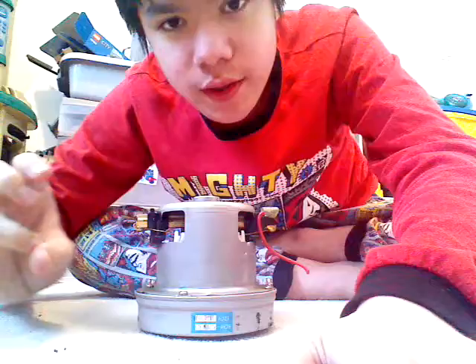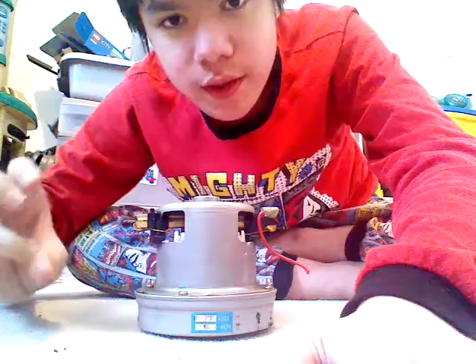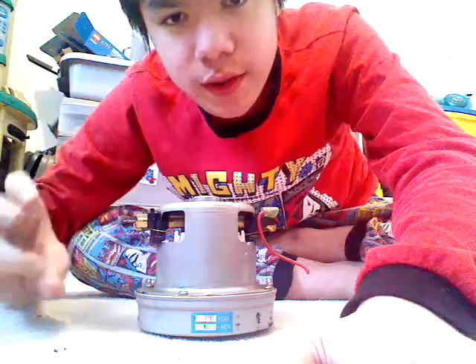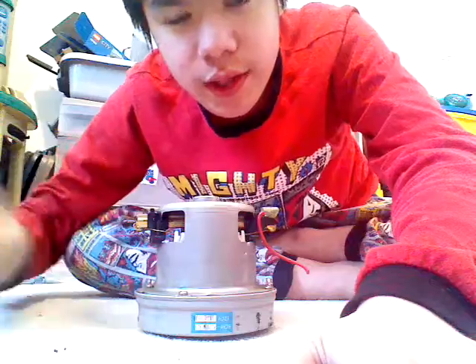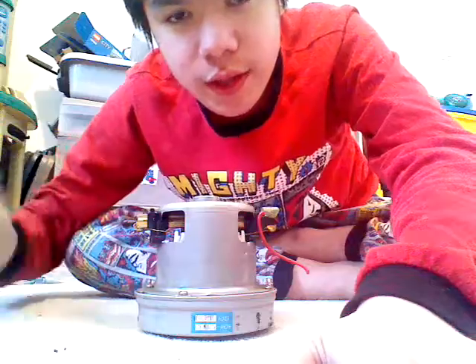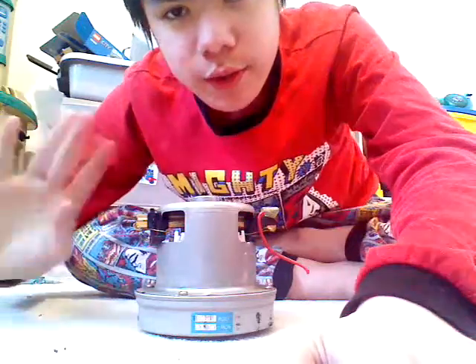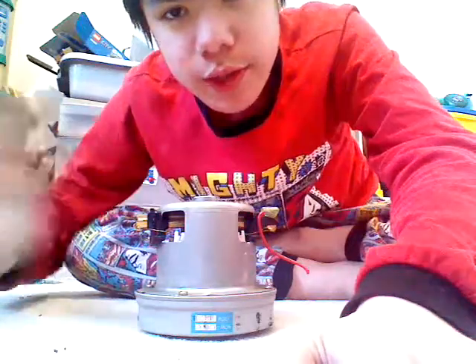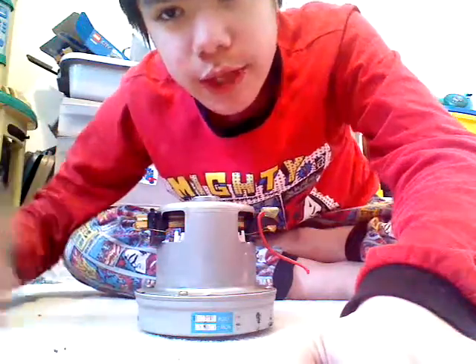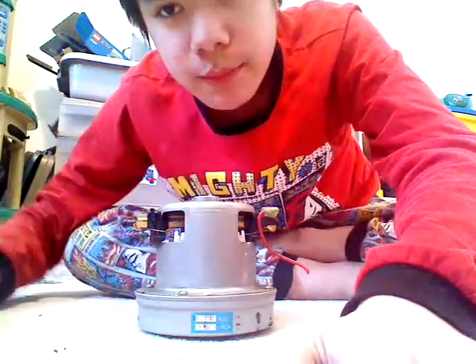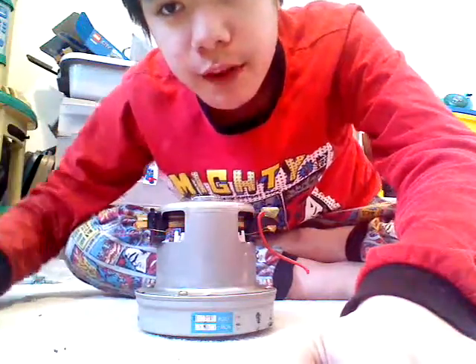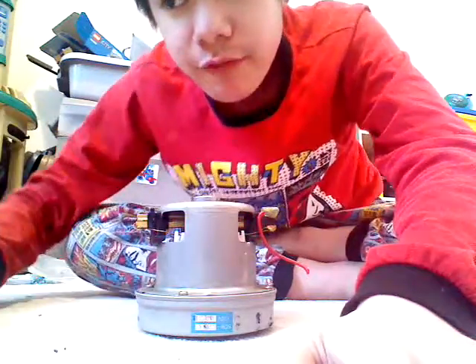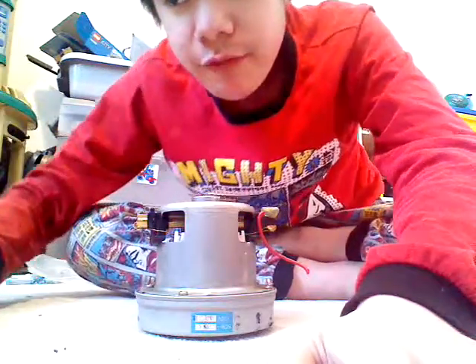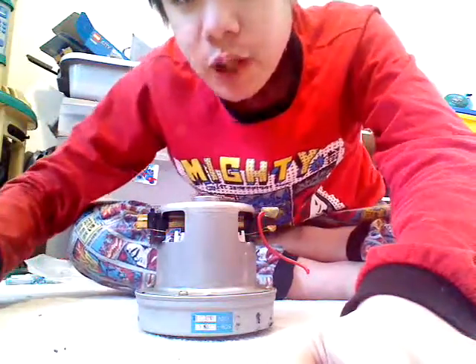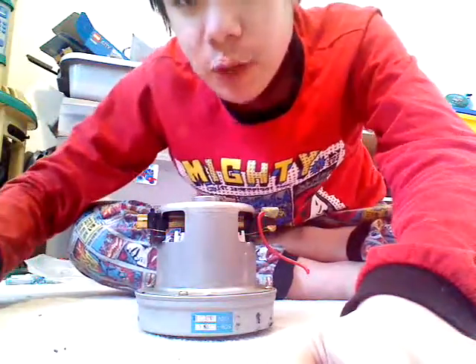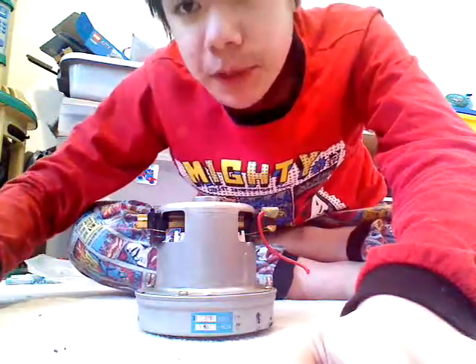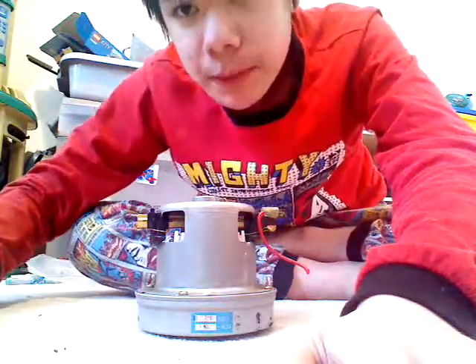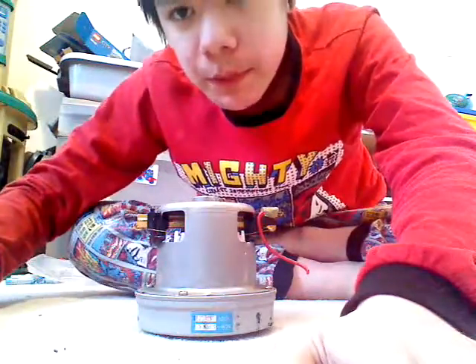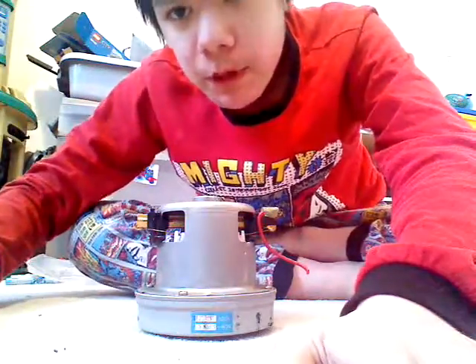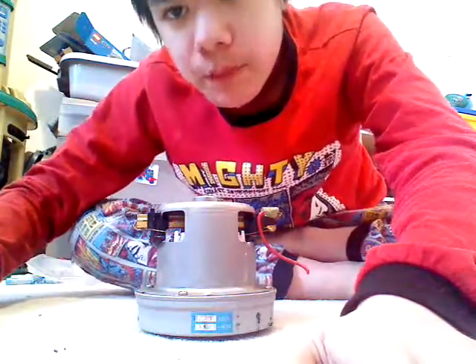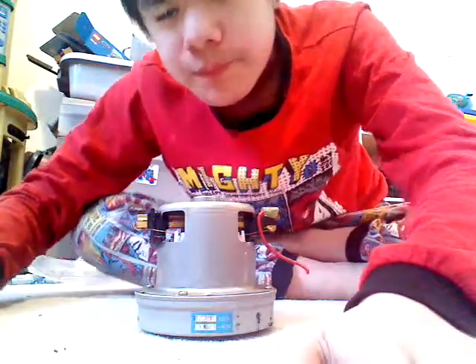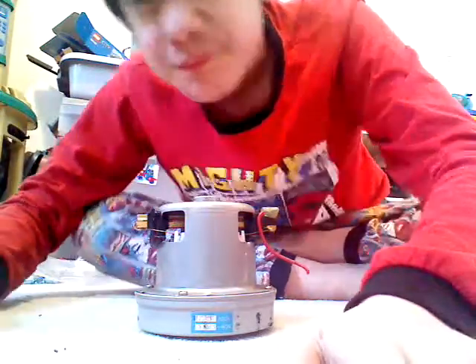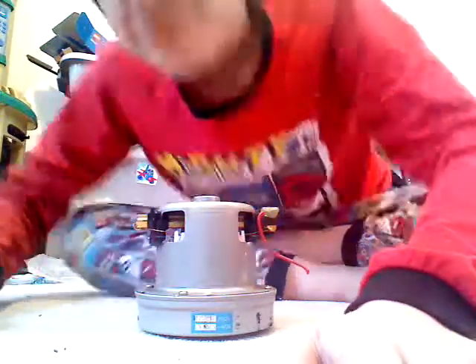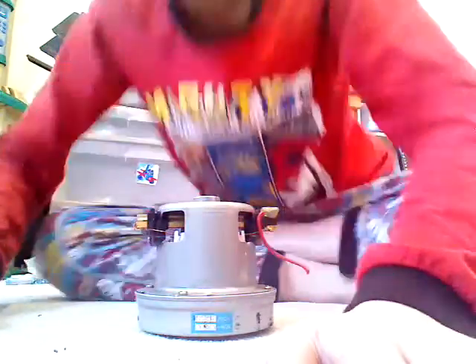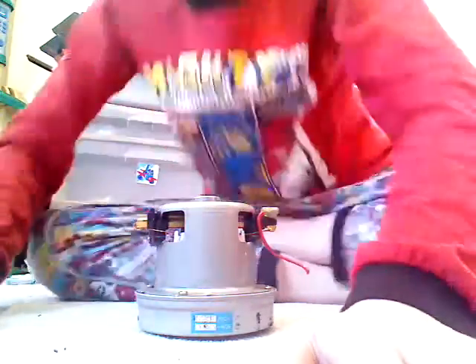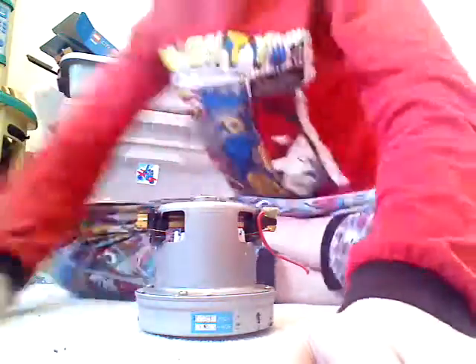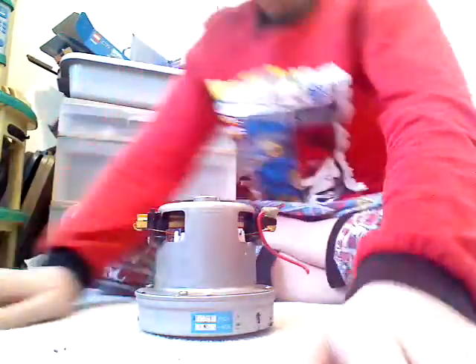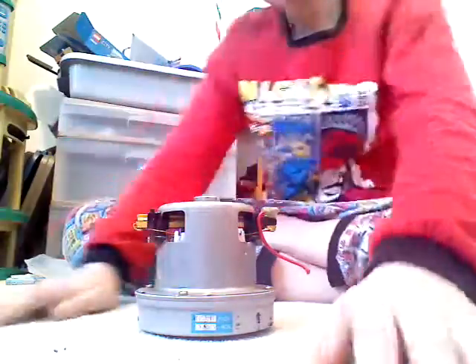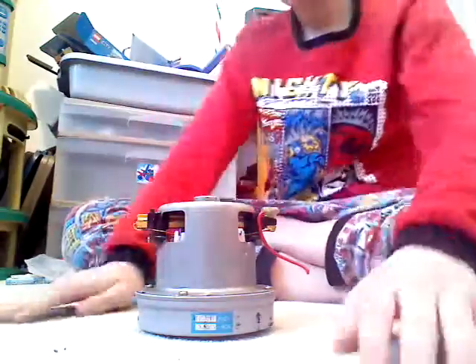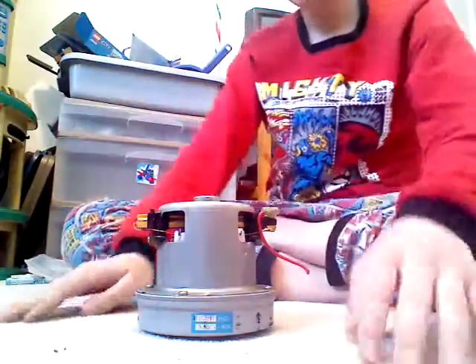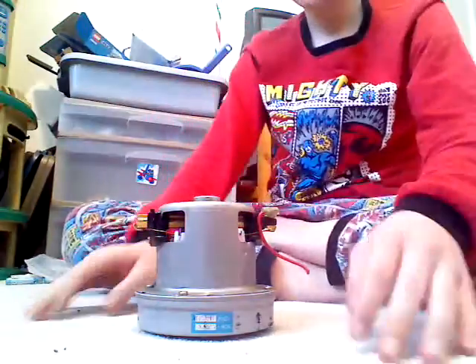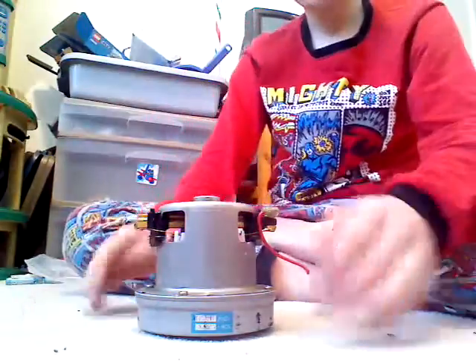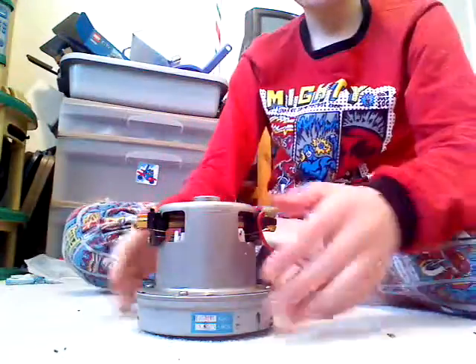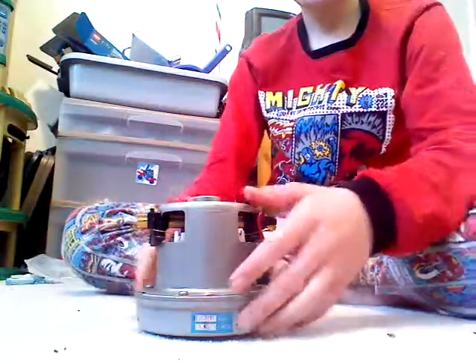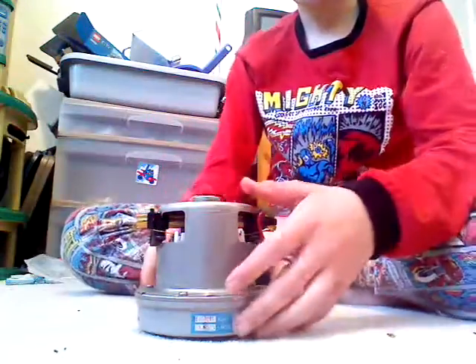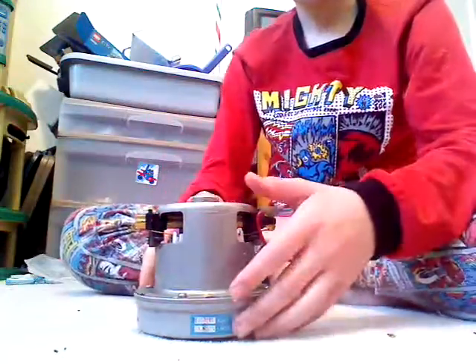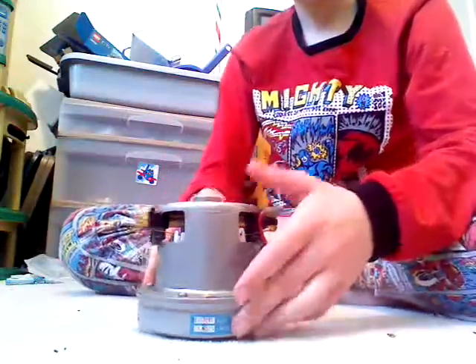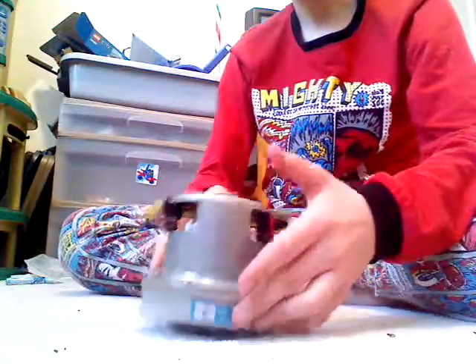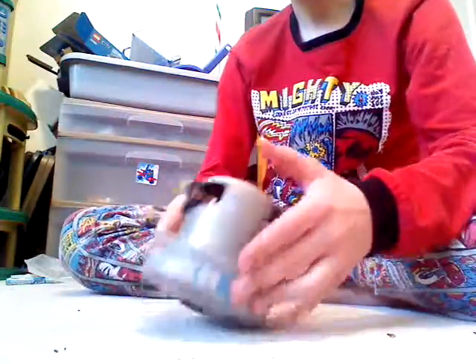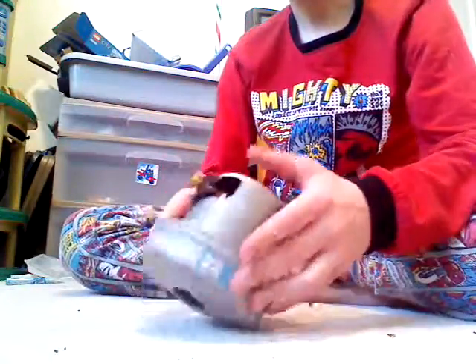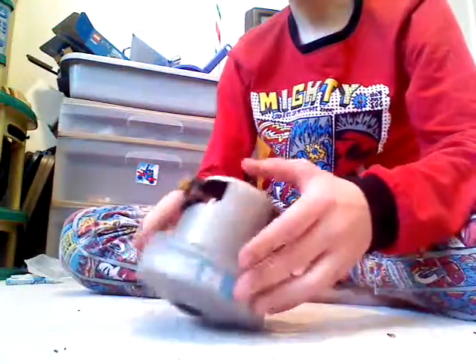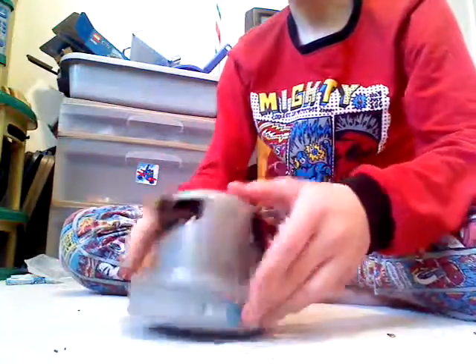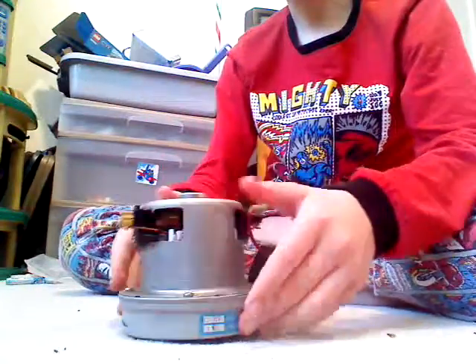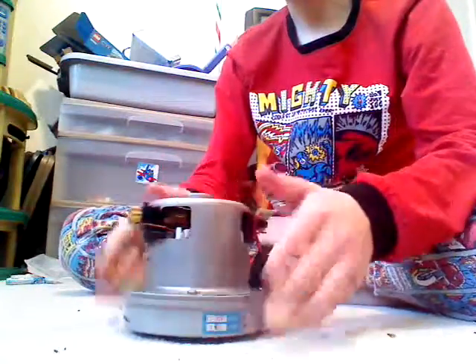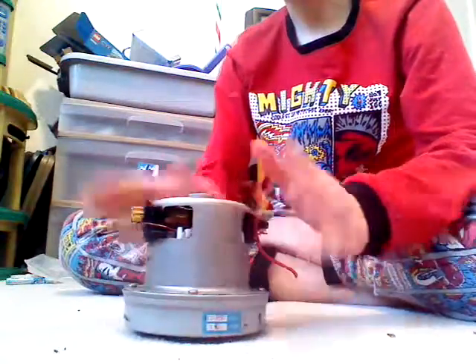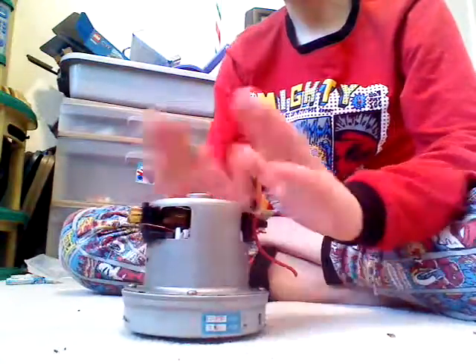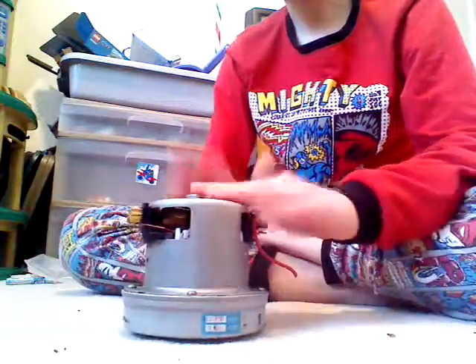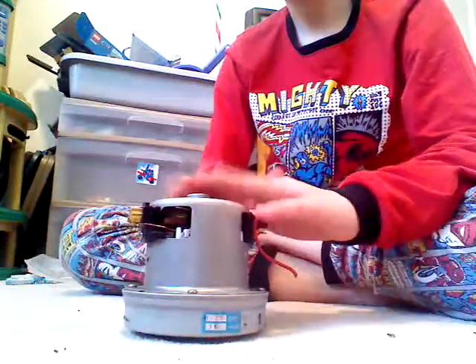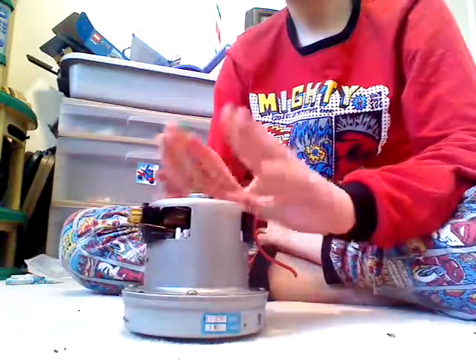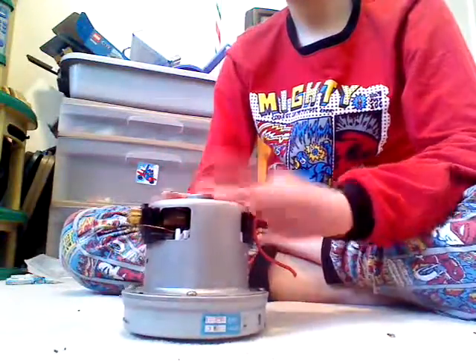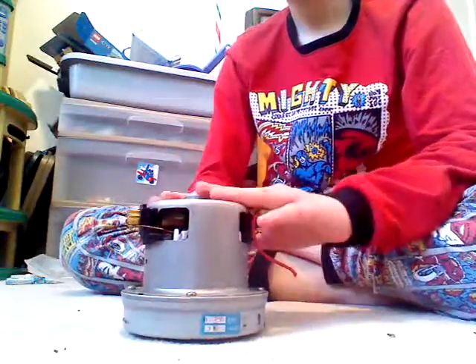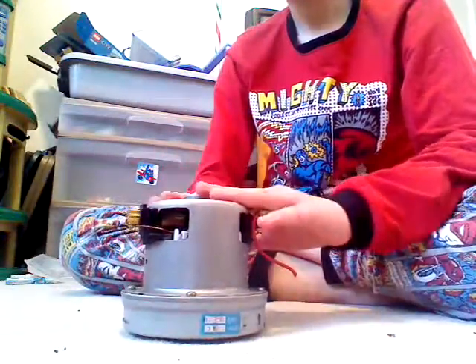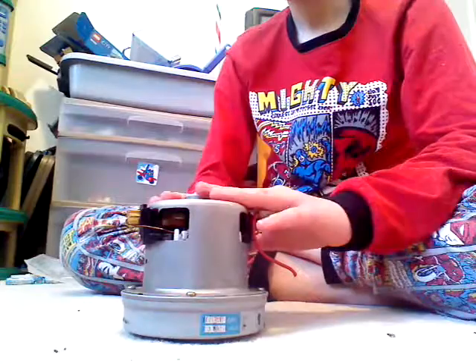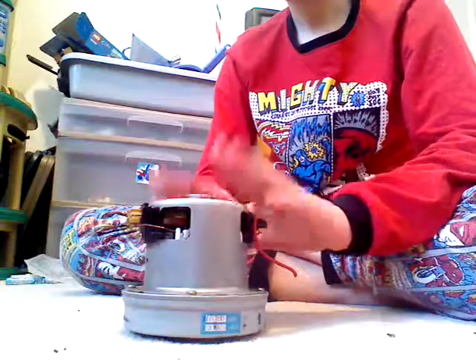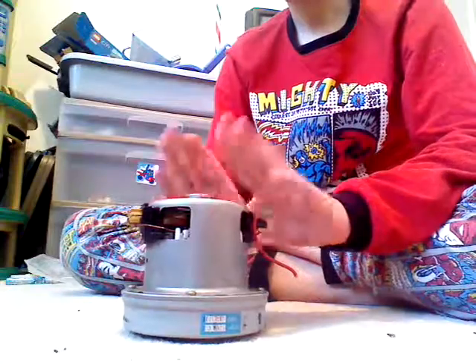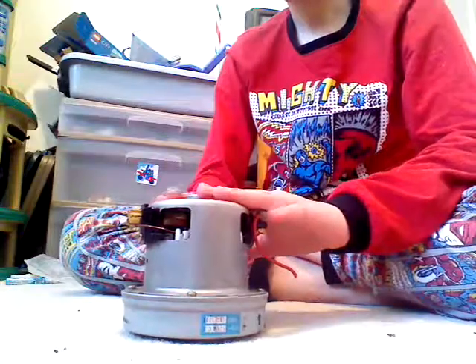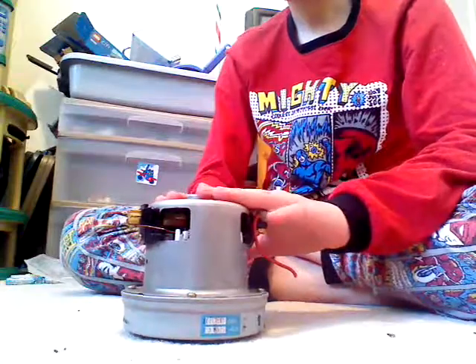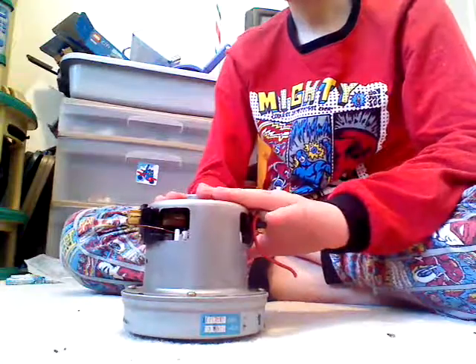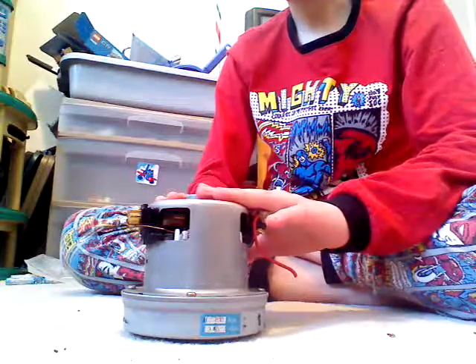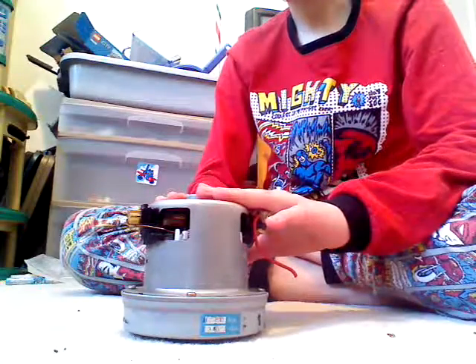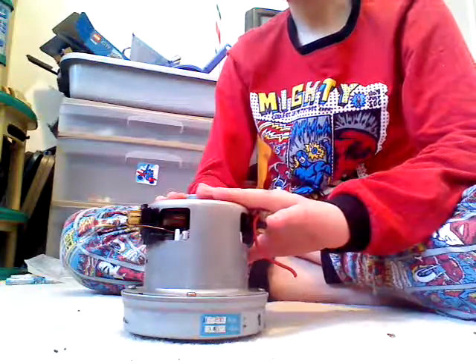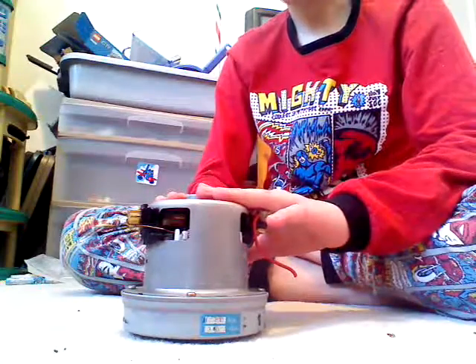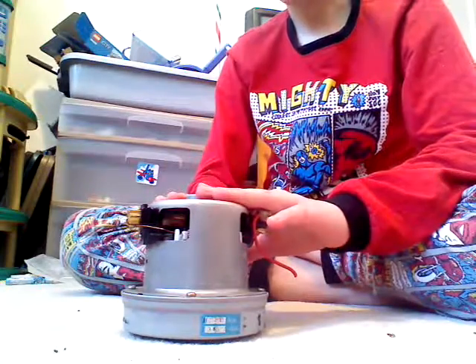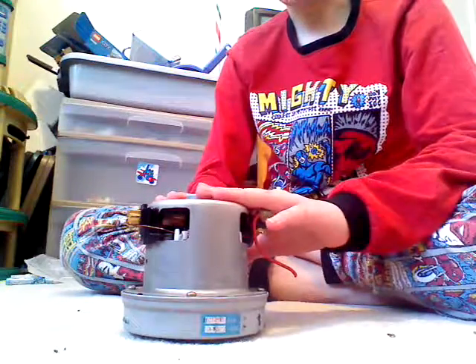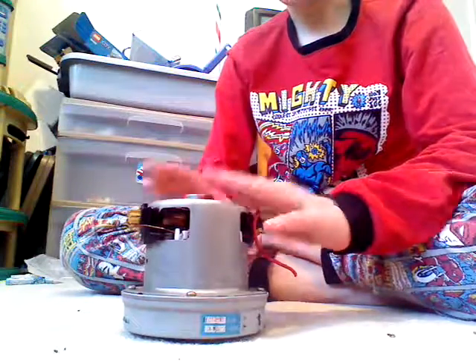Hello again, my fellow people. Today we are going to be dismantling this poor guy.